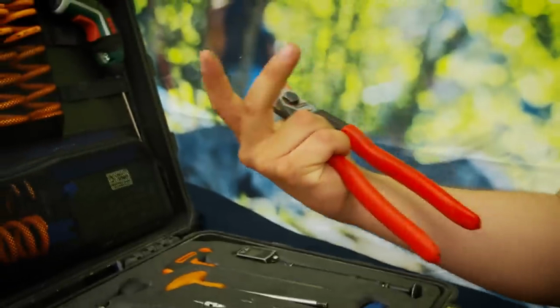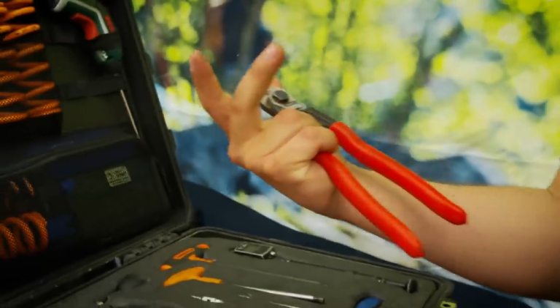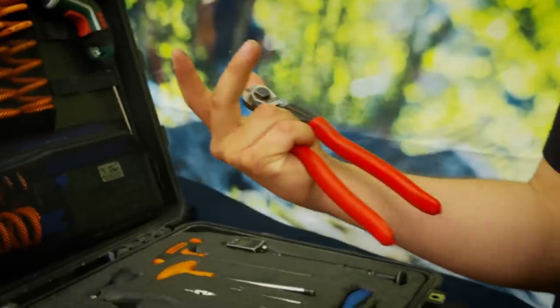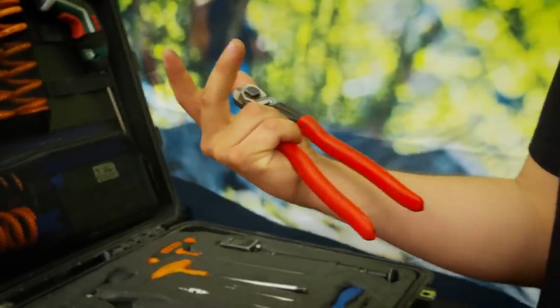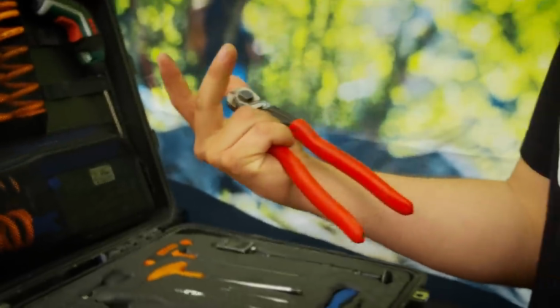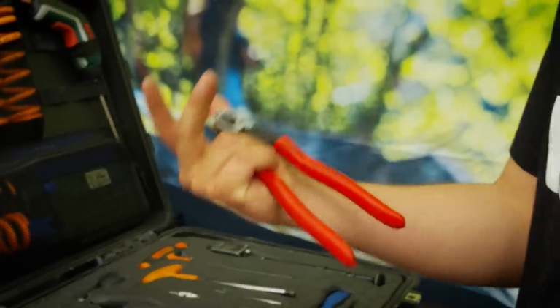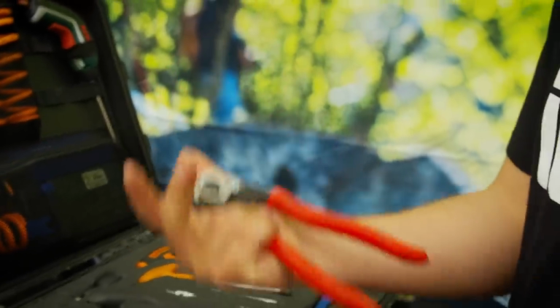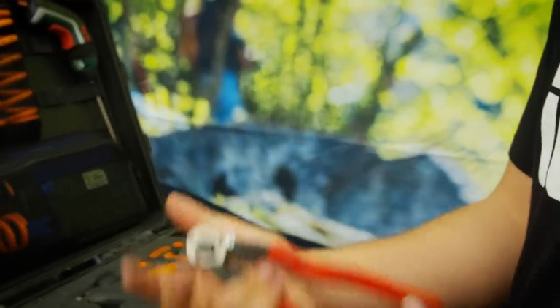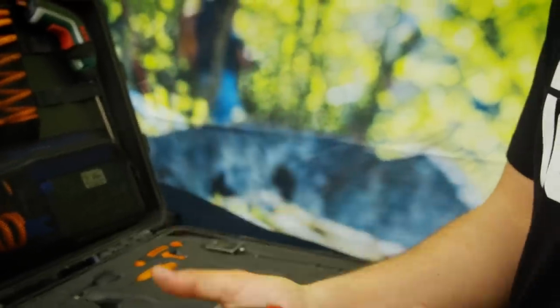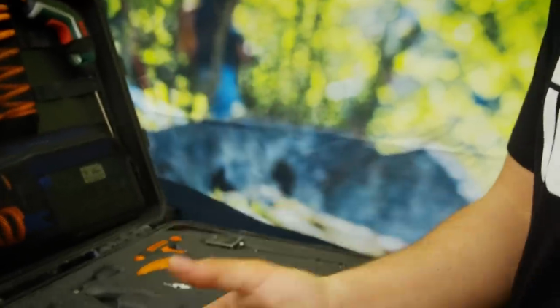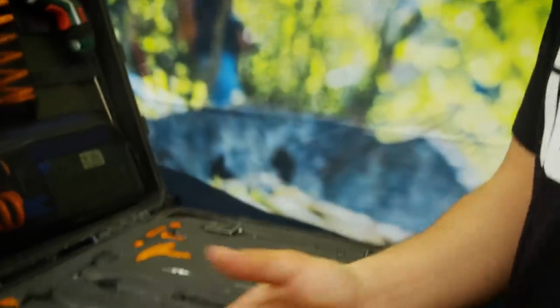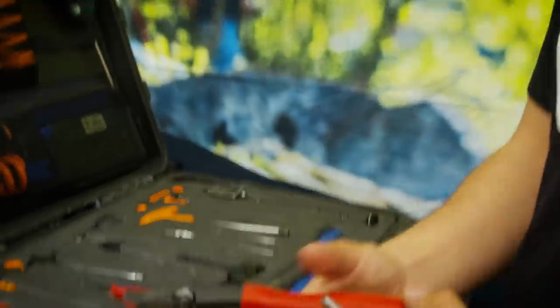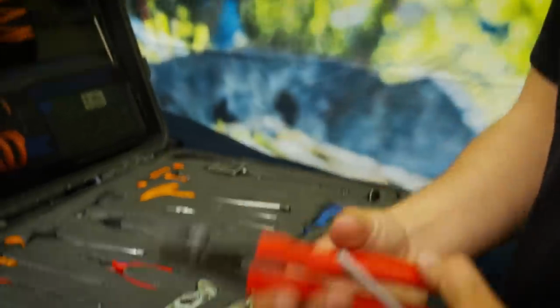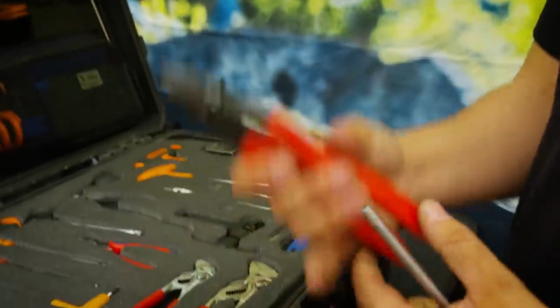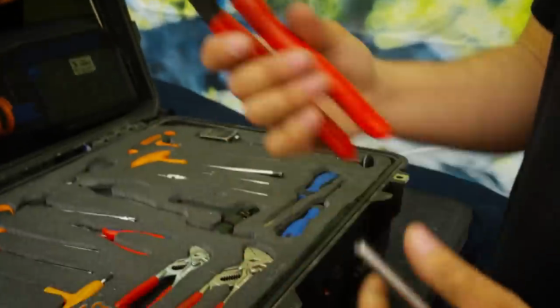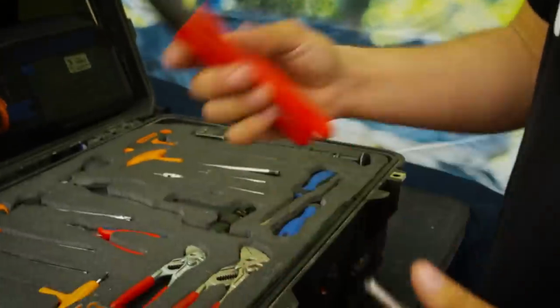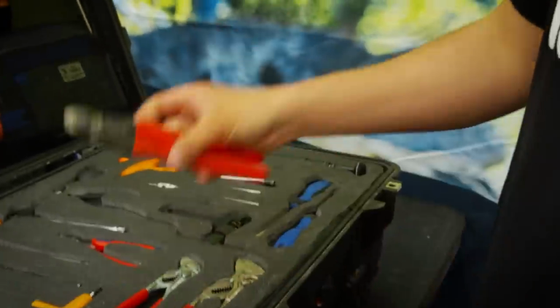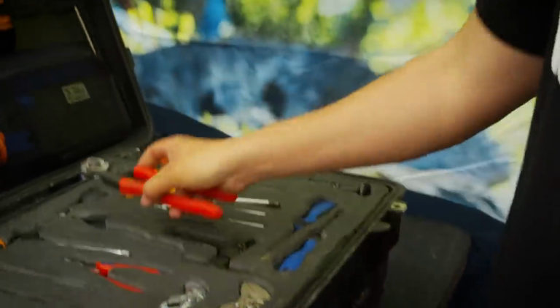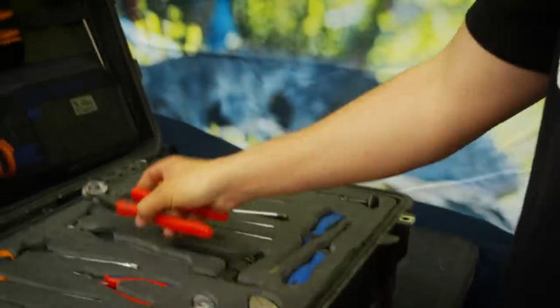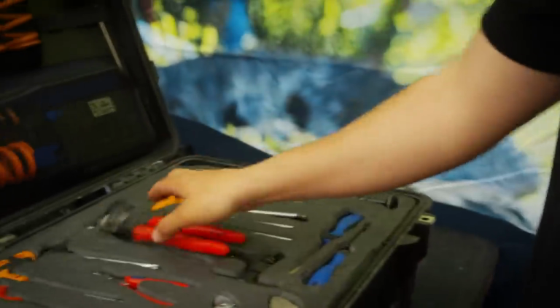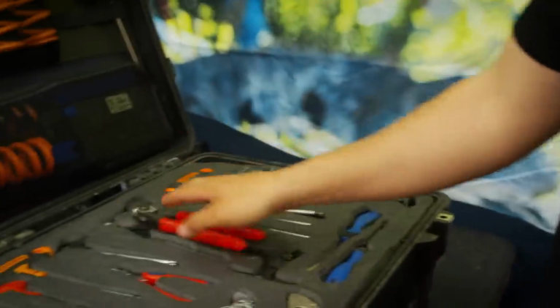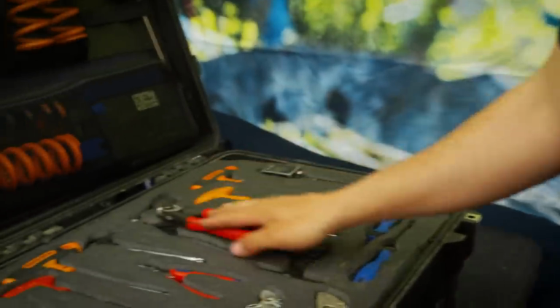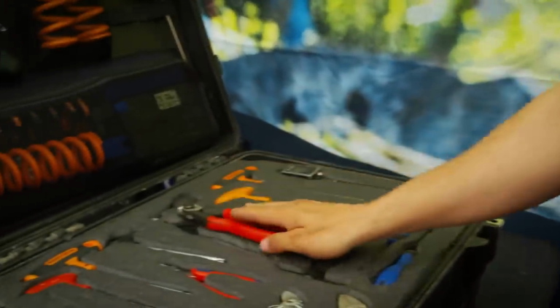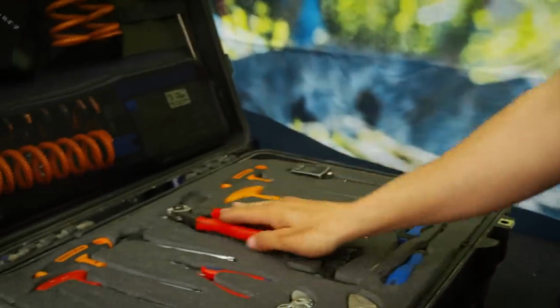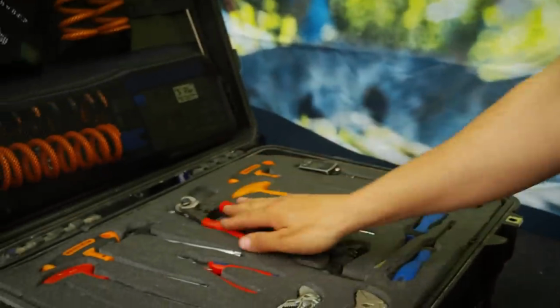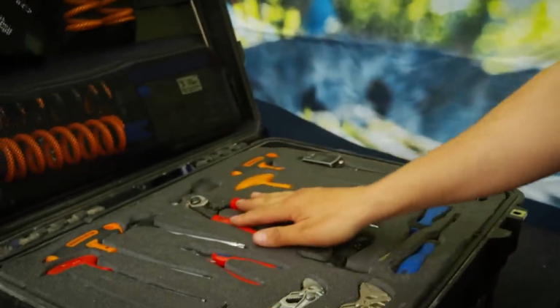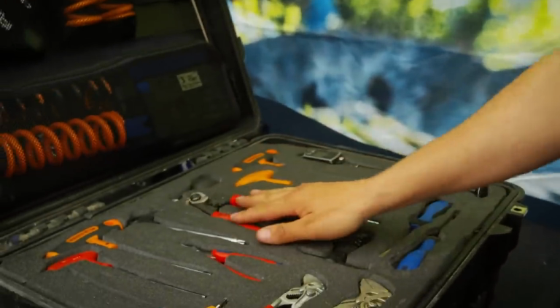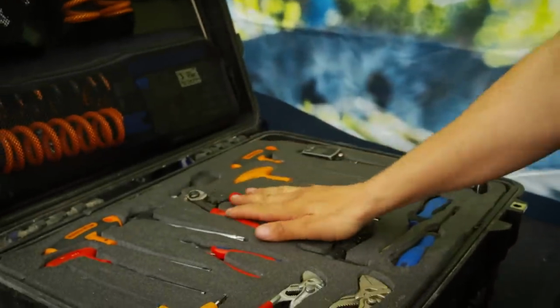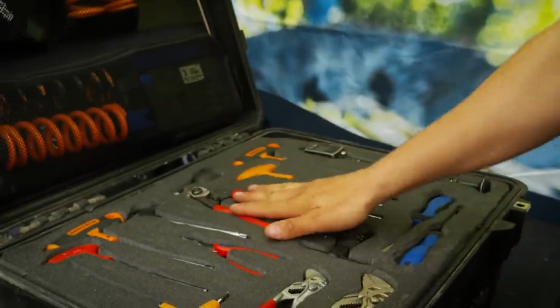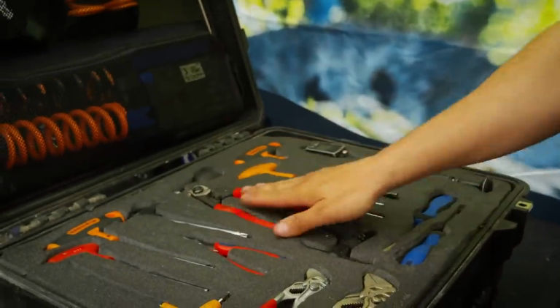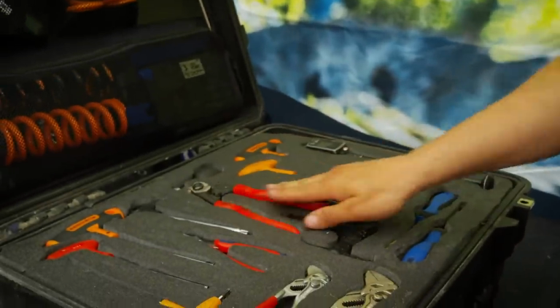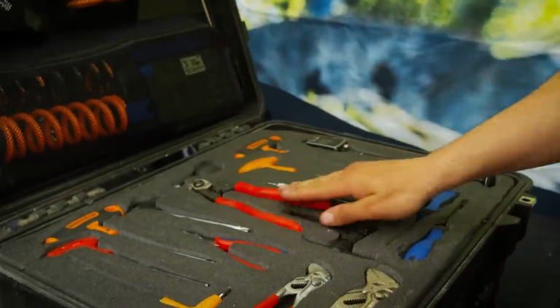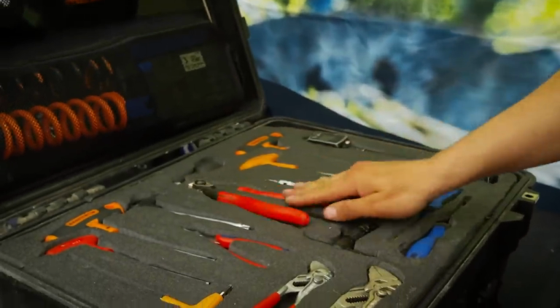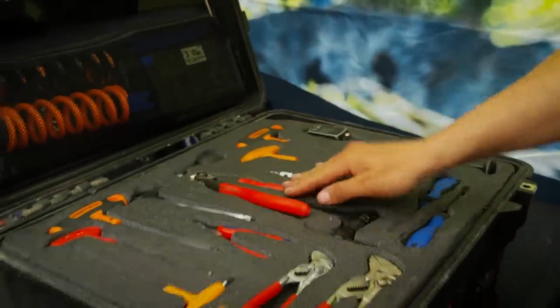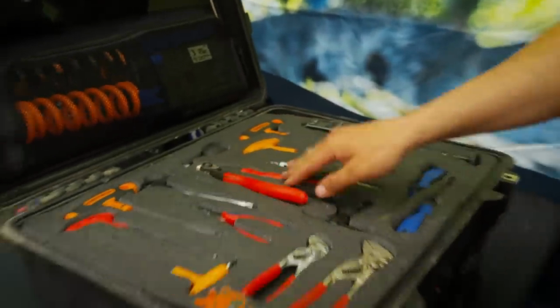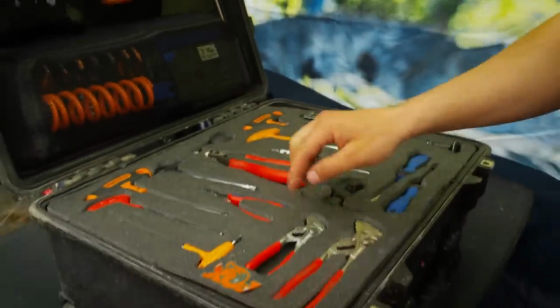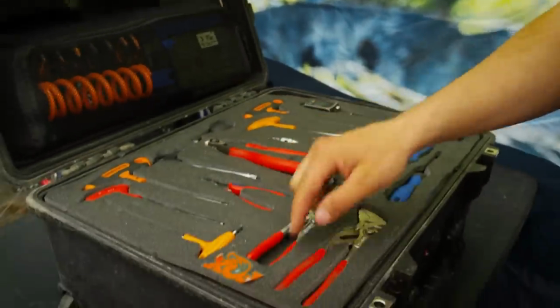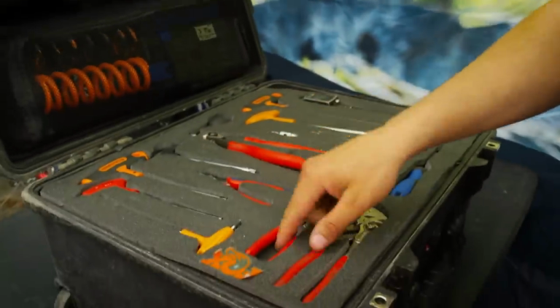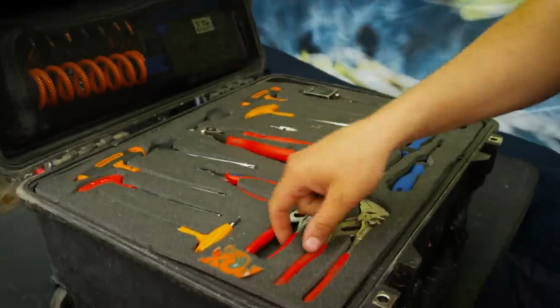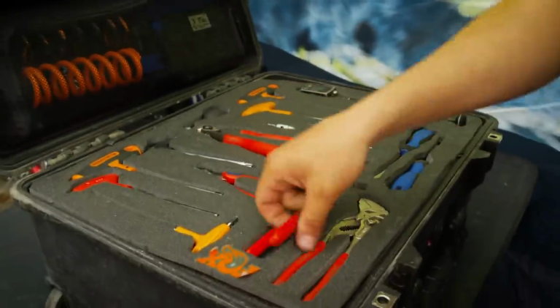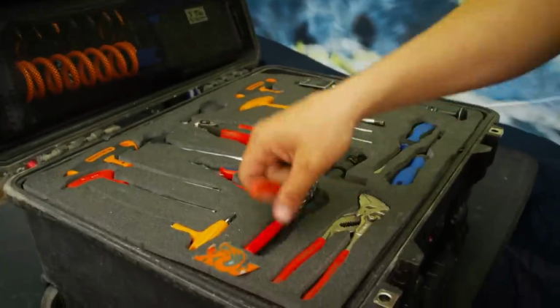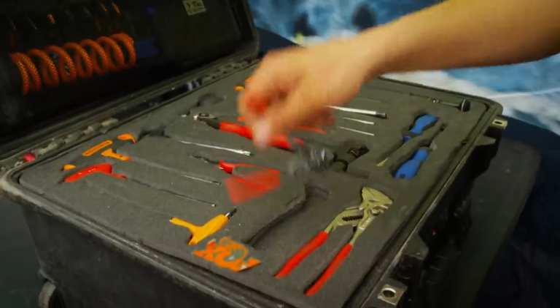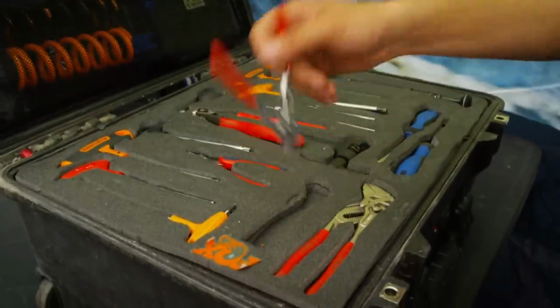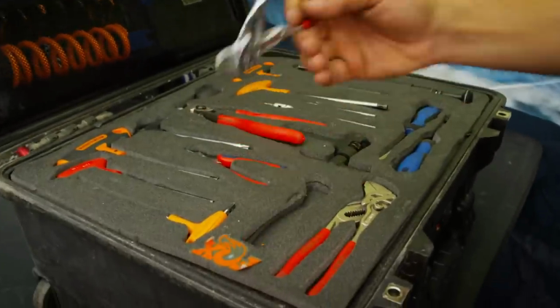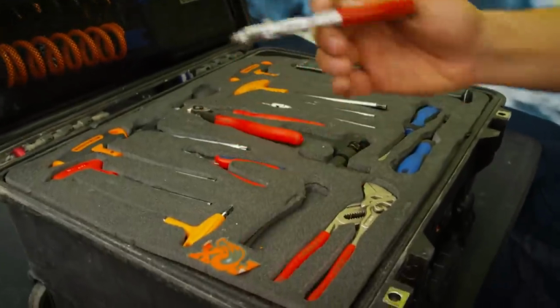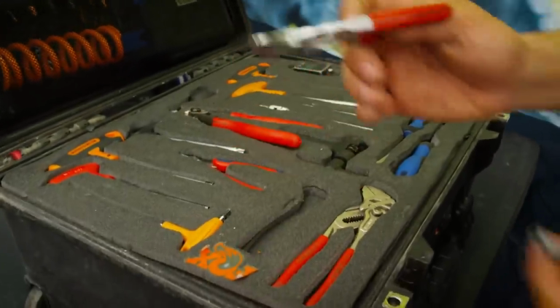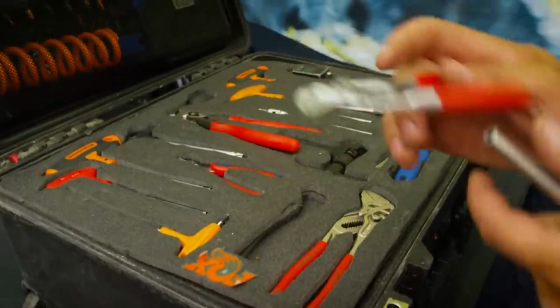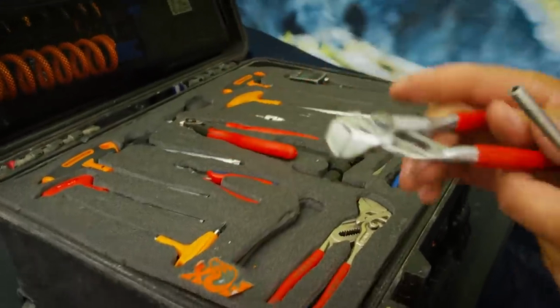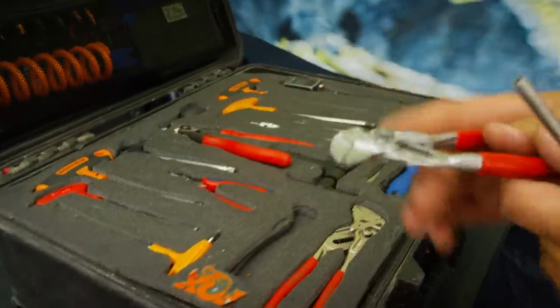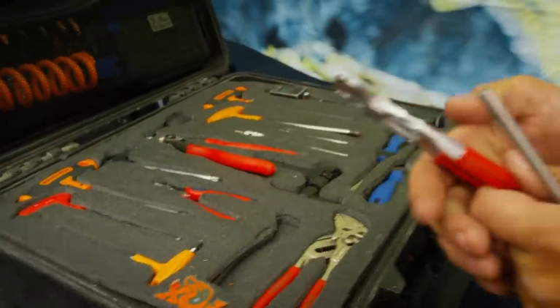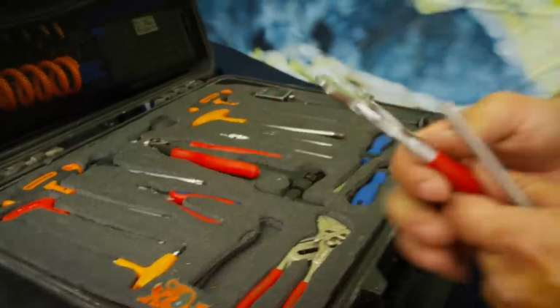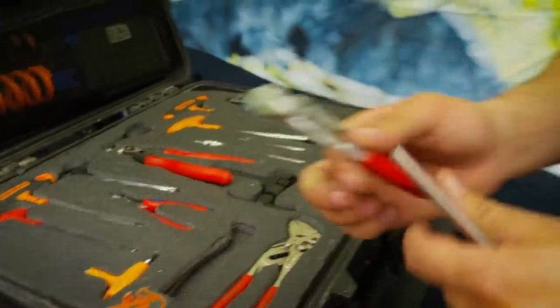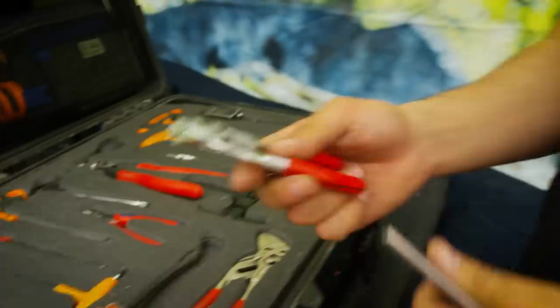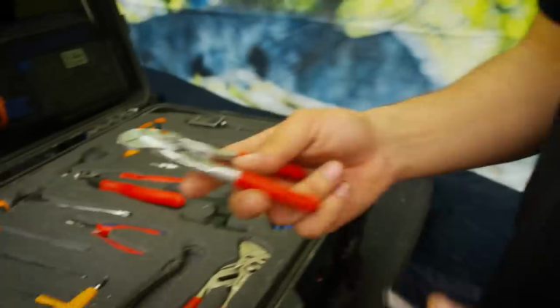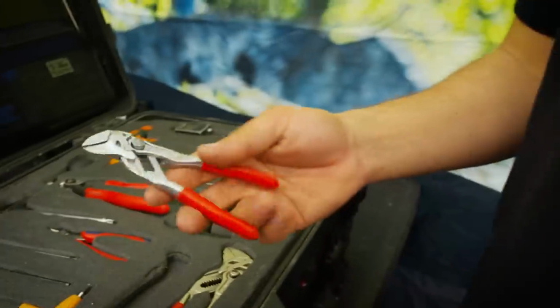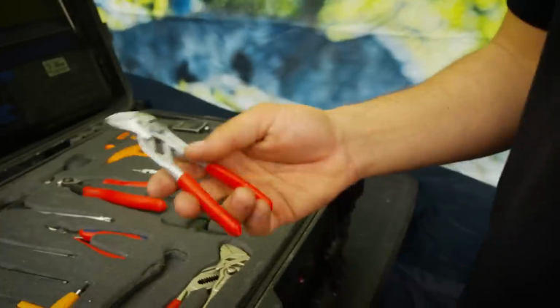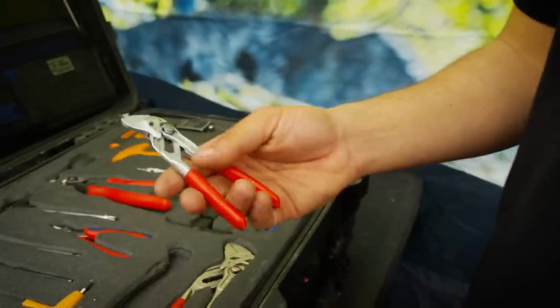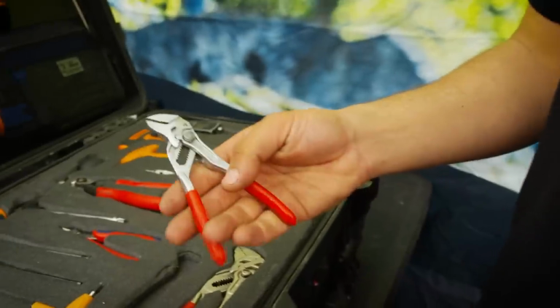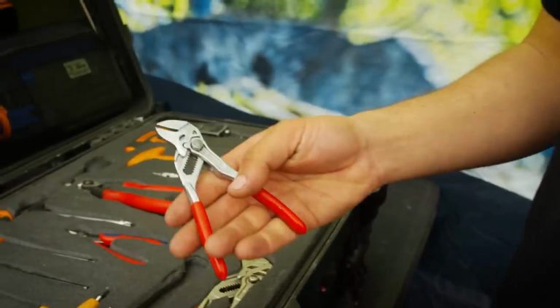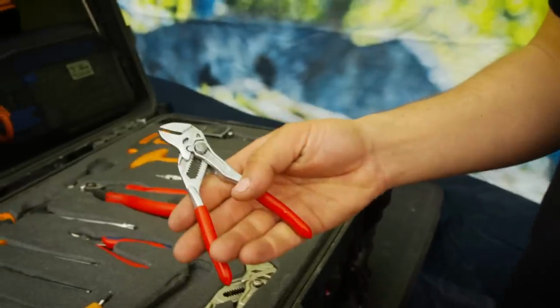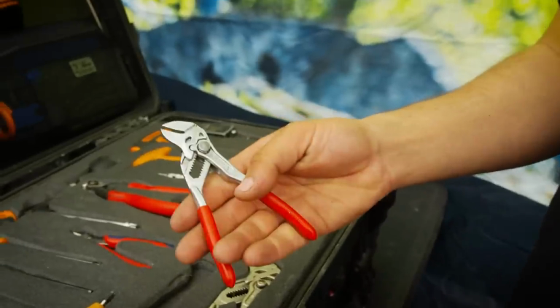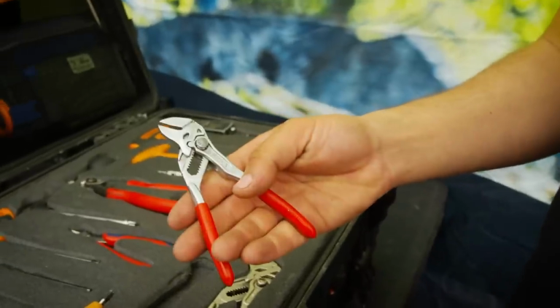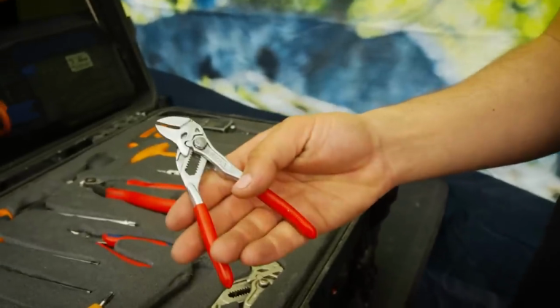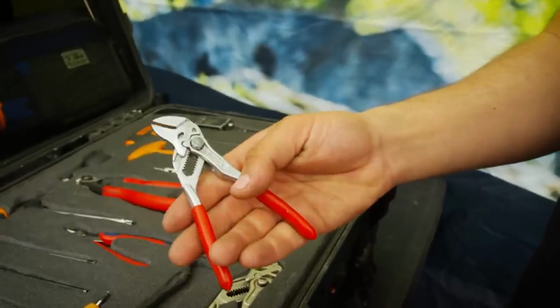Needle picks — I like the needle pick stuff. Good stuff. Some little needle picks, baby needle picks. I like it.